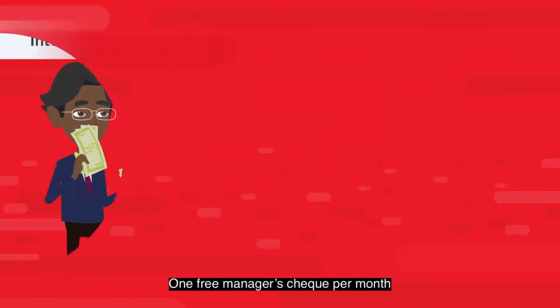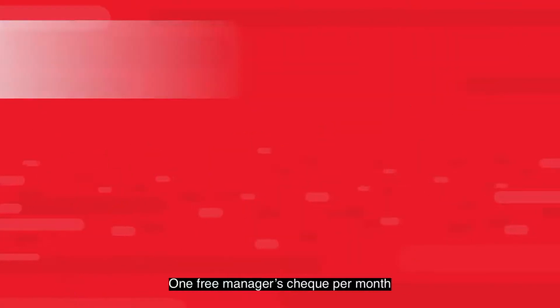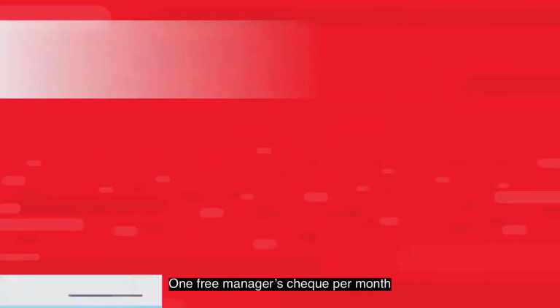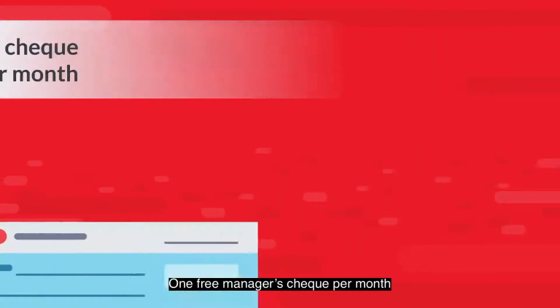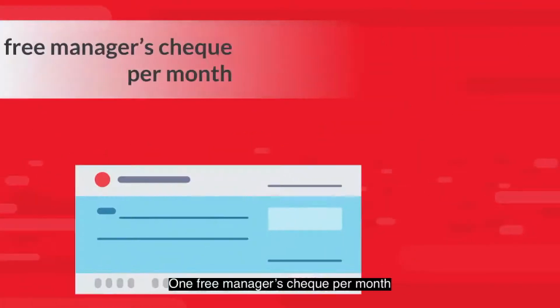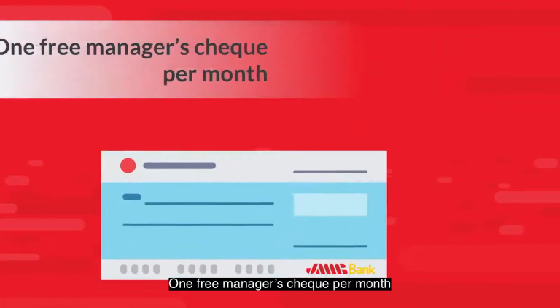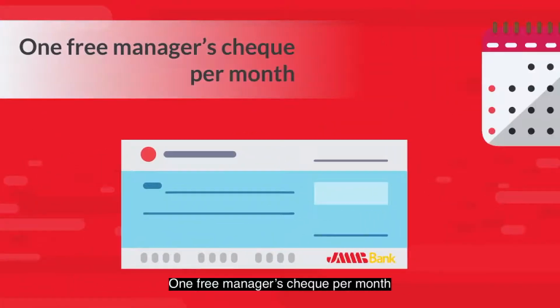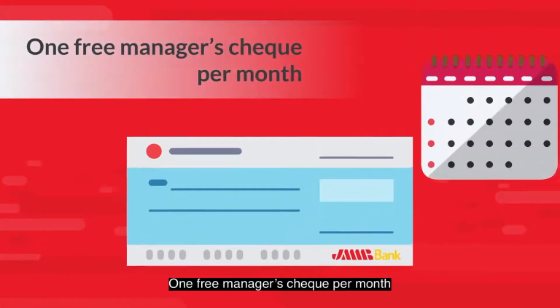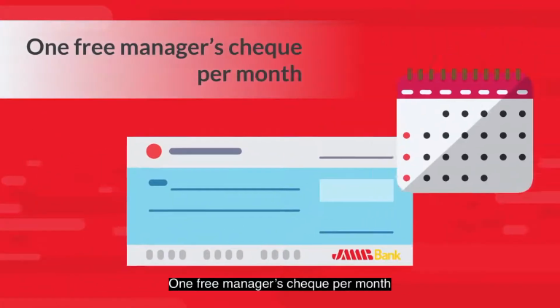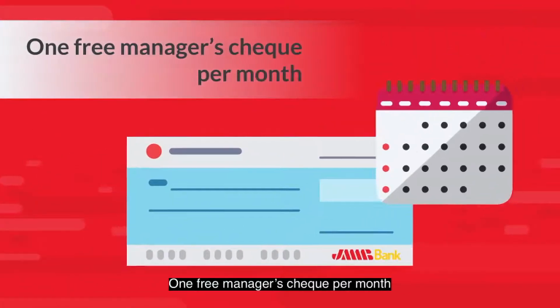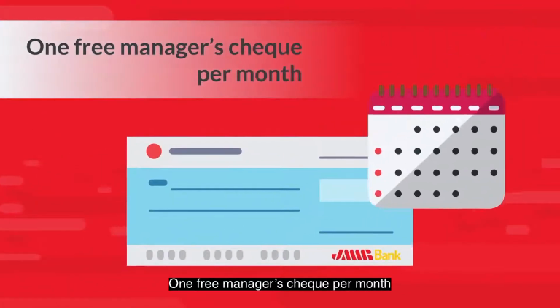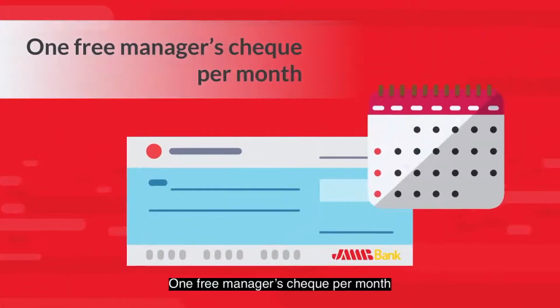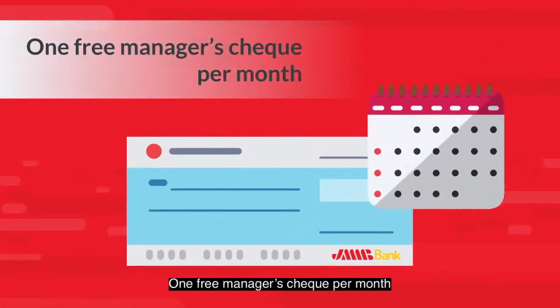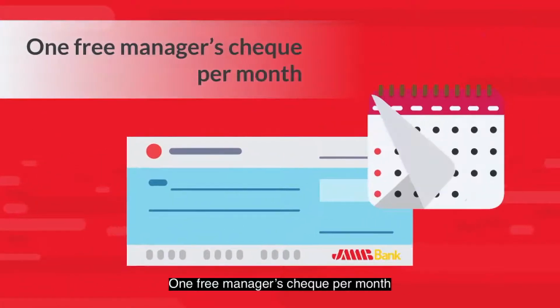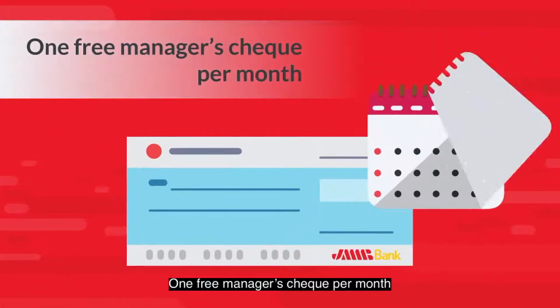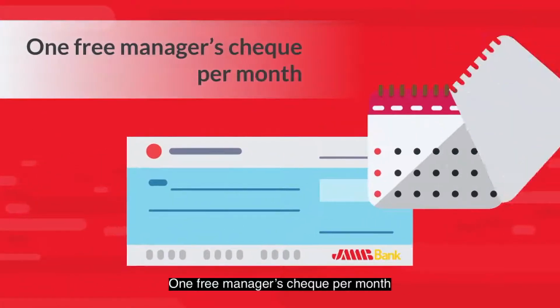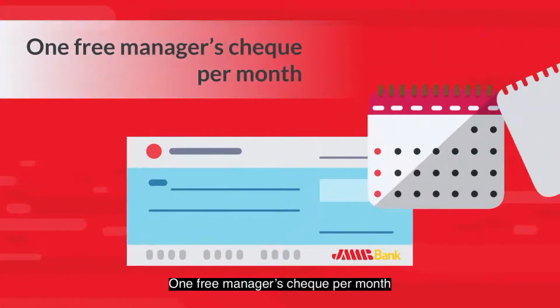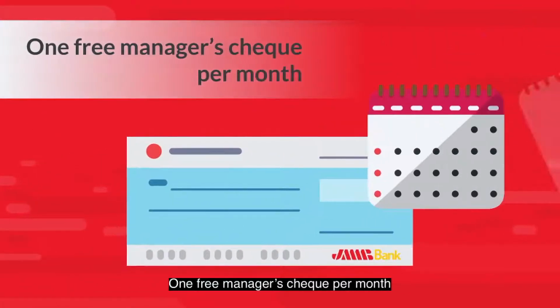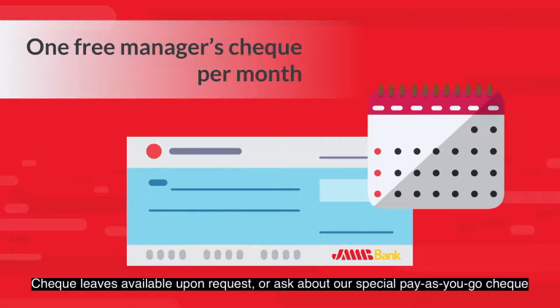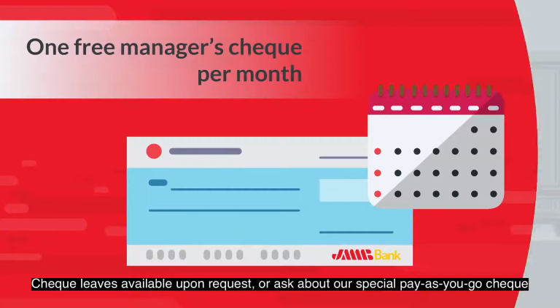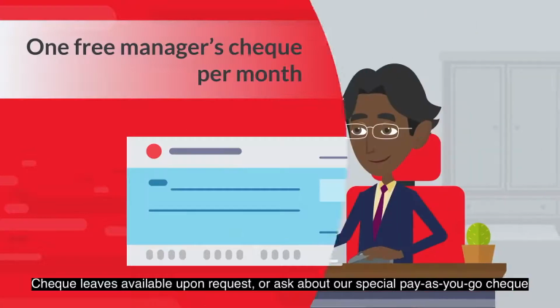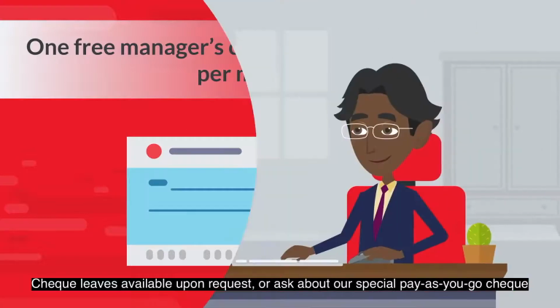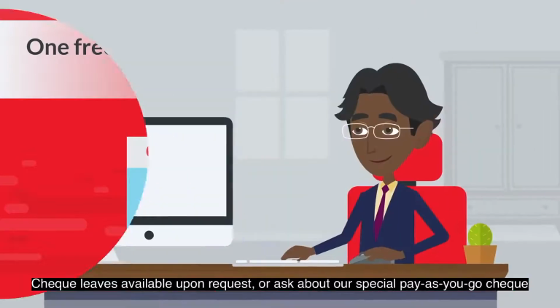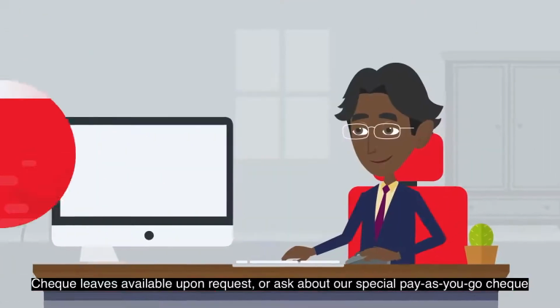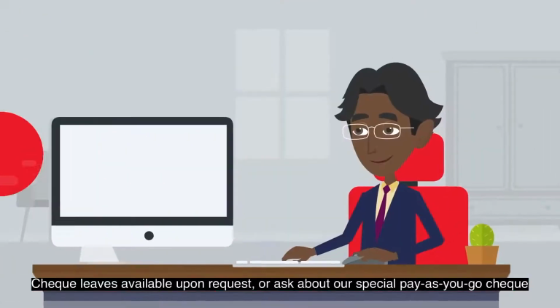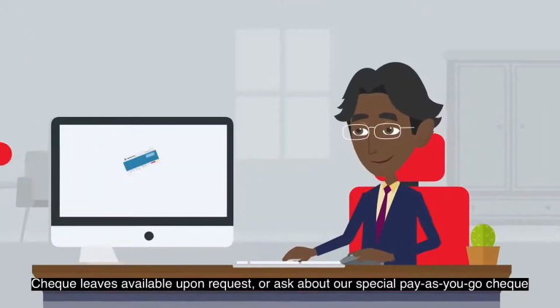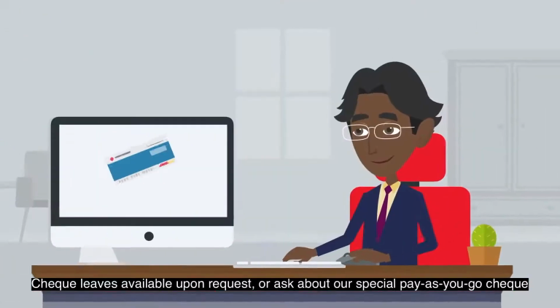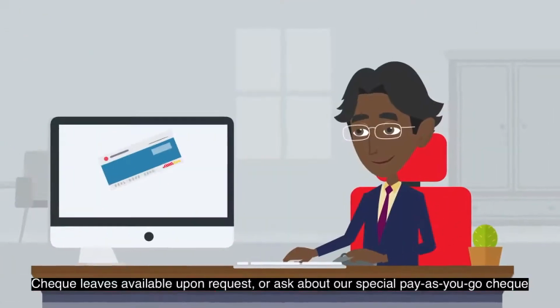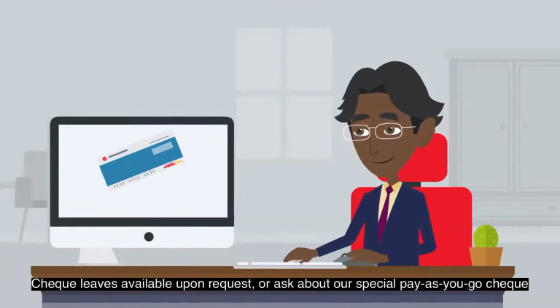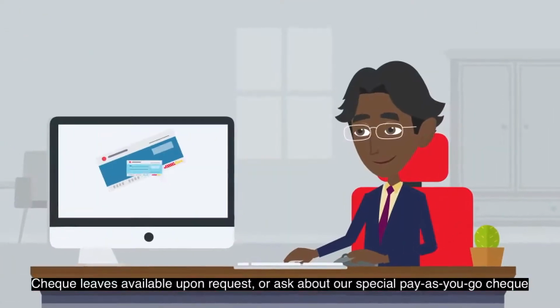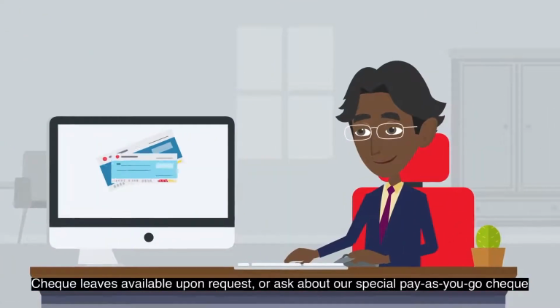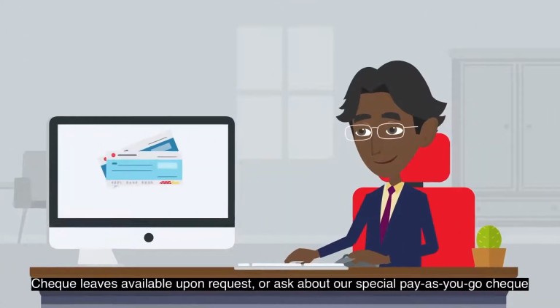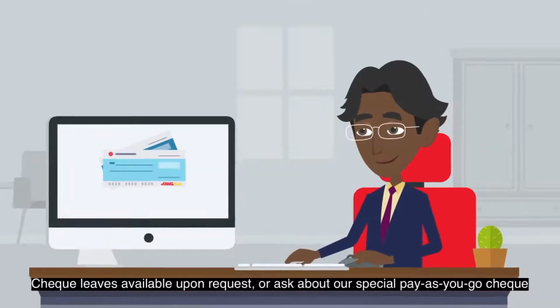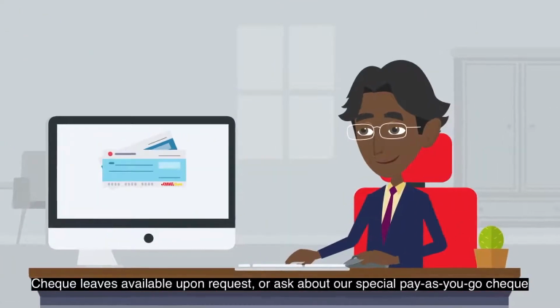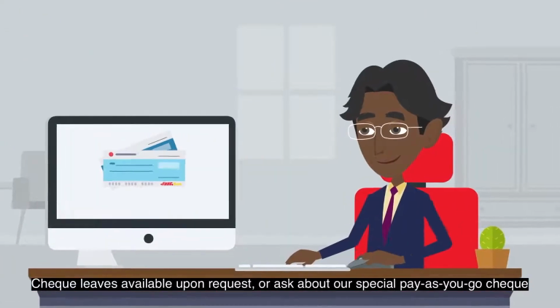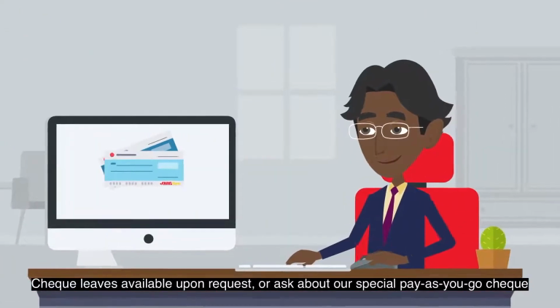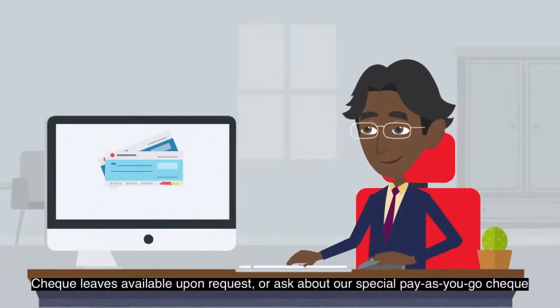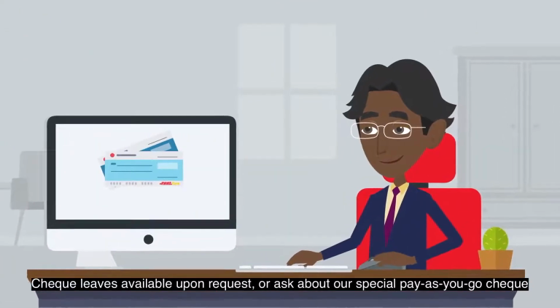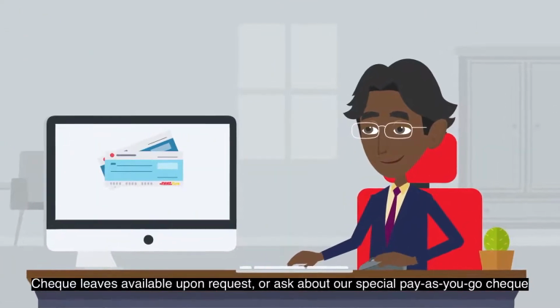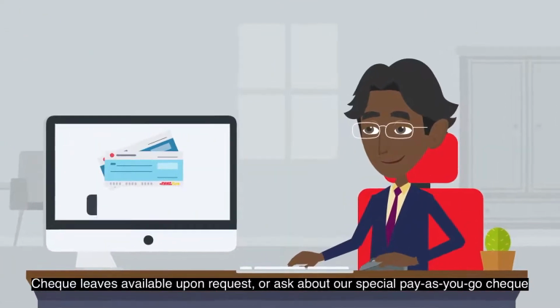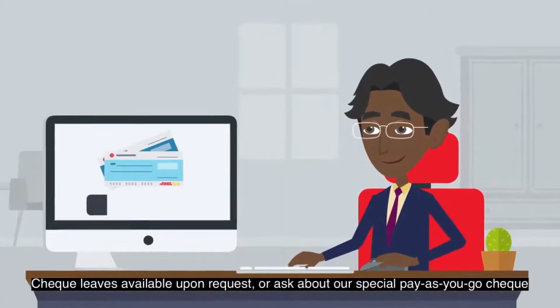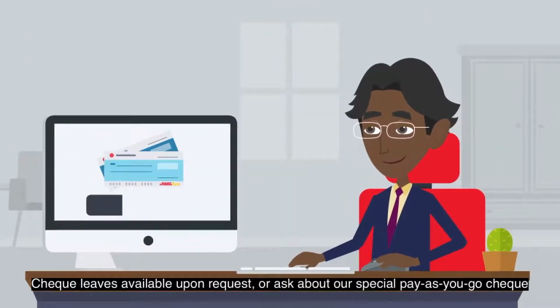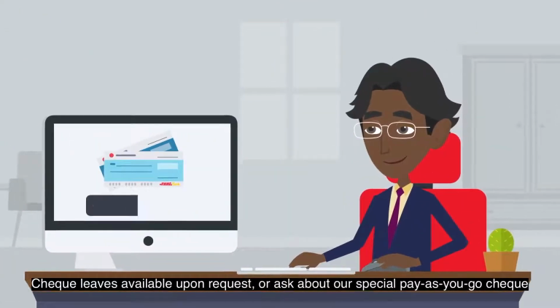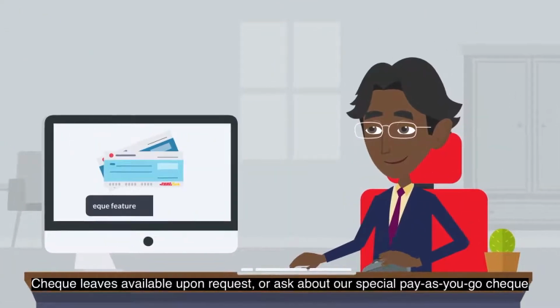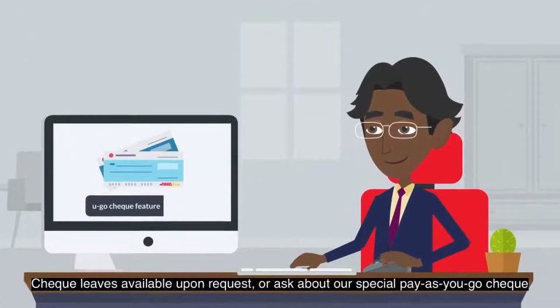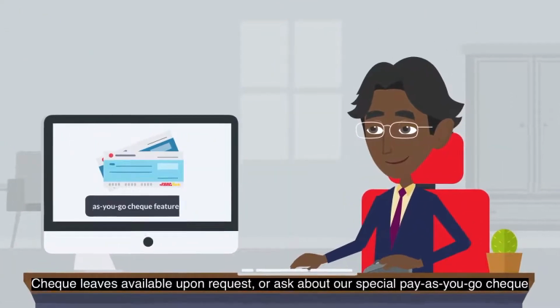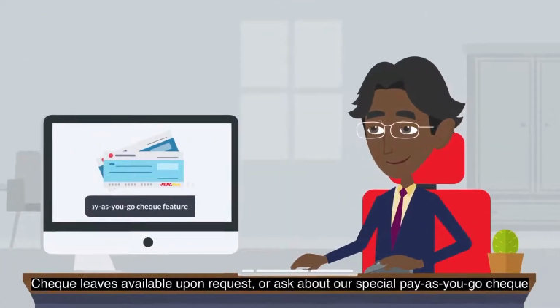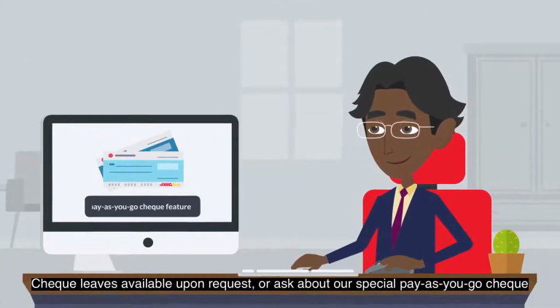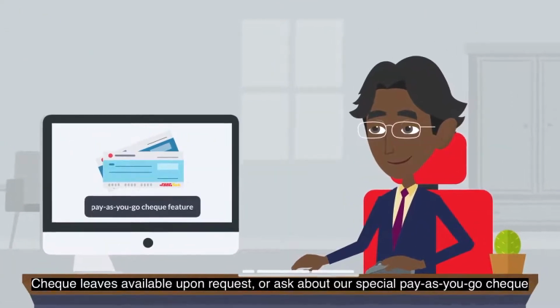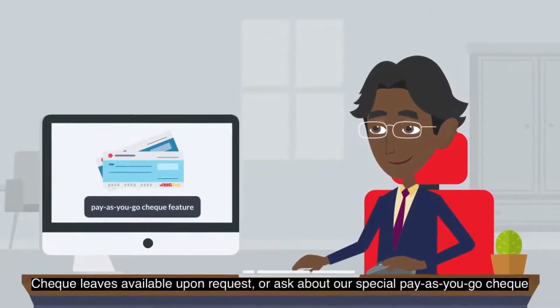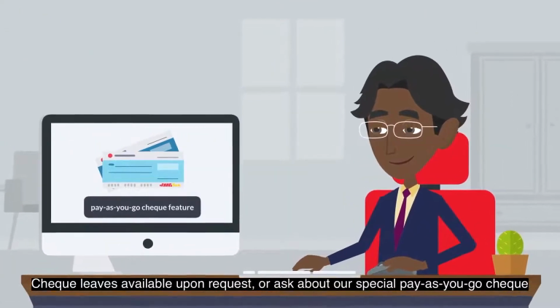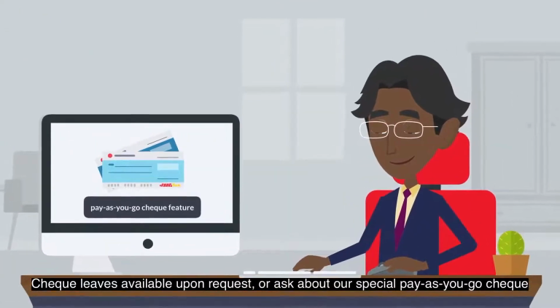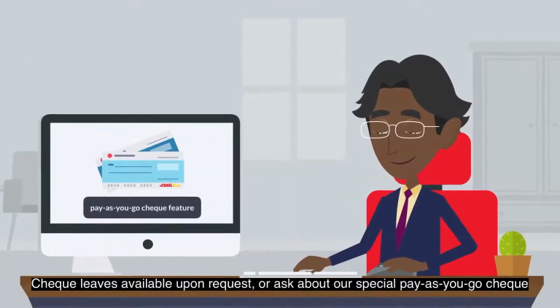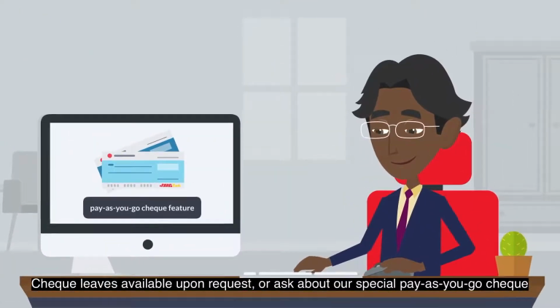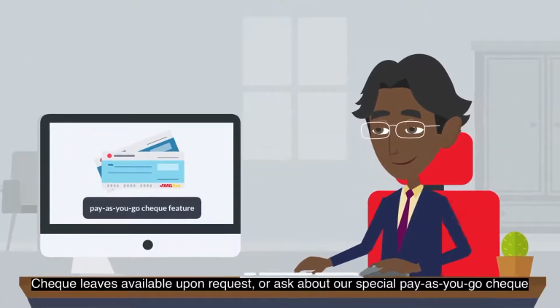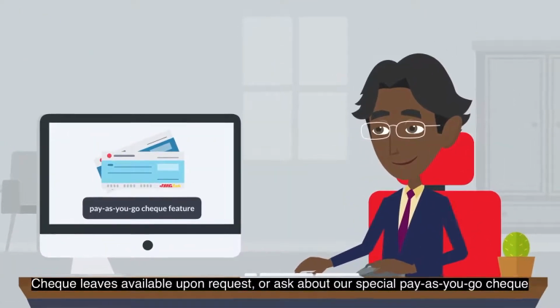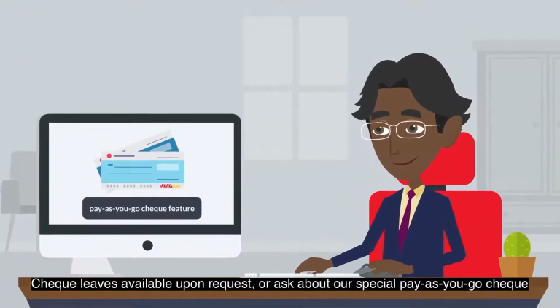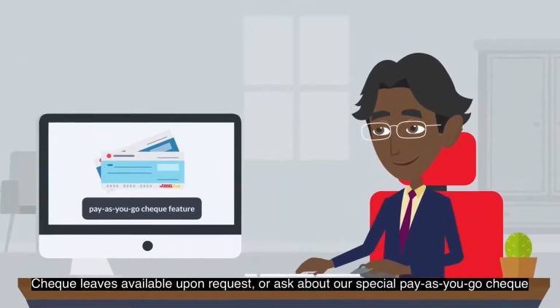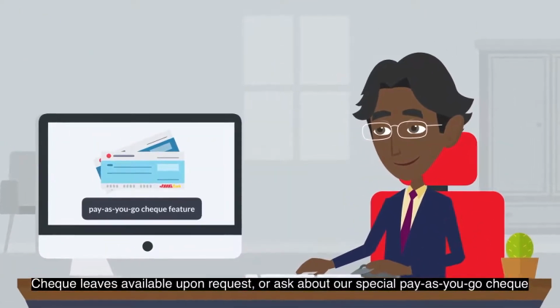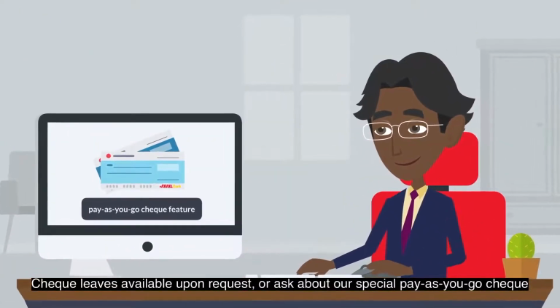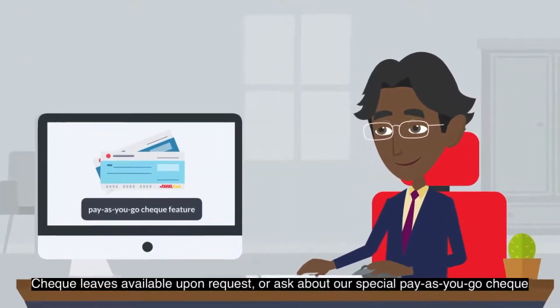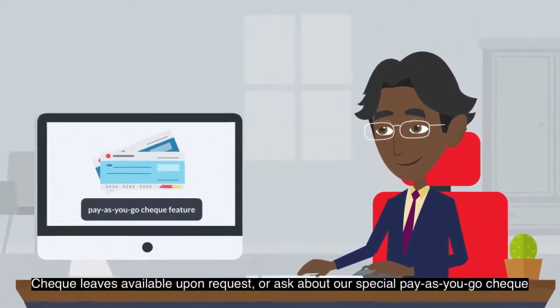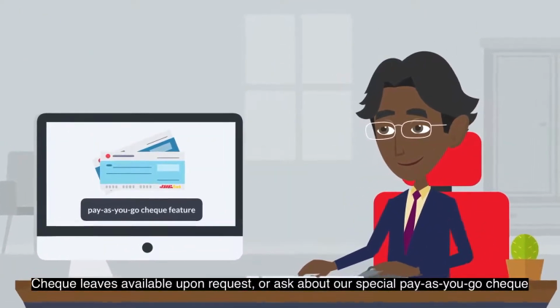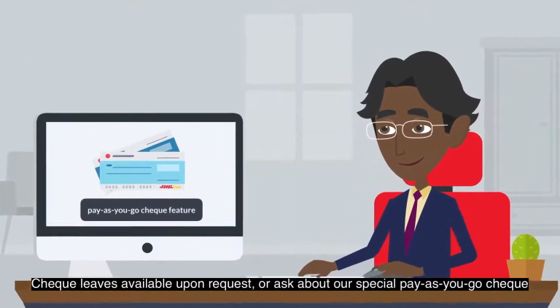One free manager's check per month. Check leaves available upon request, or ask about our special pay-as-you-go check feature.